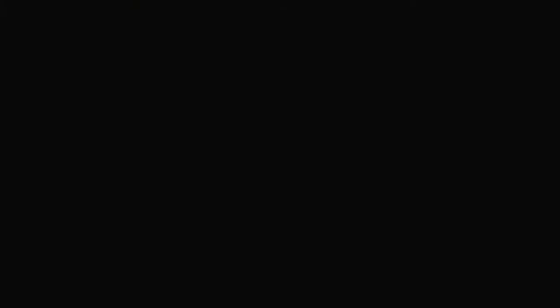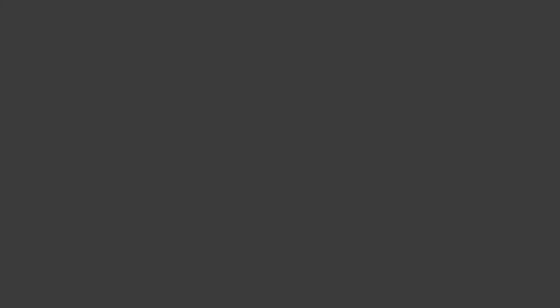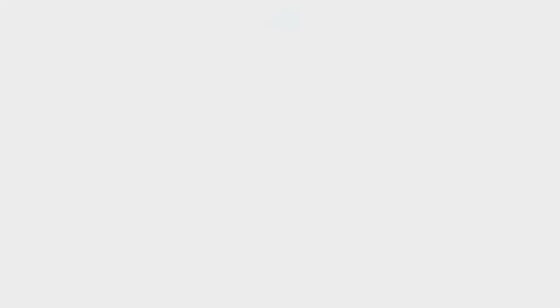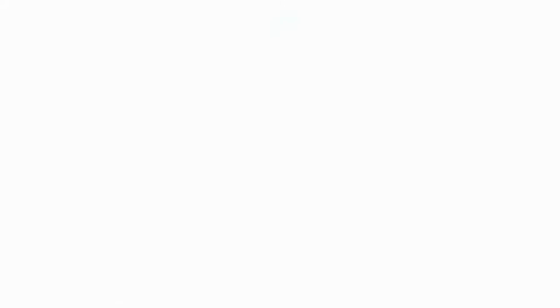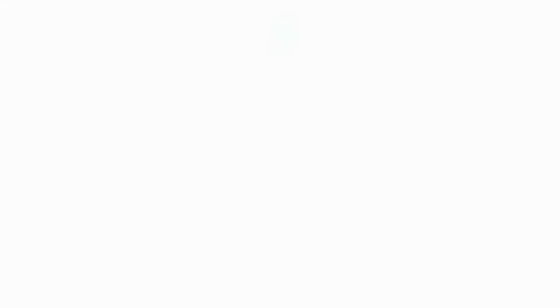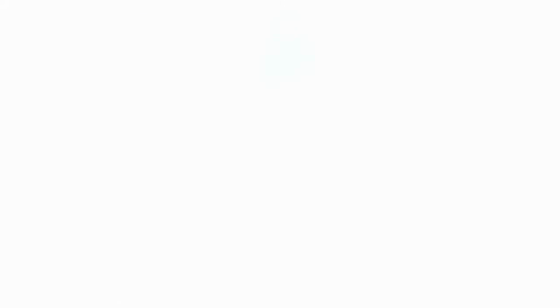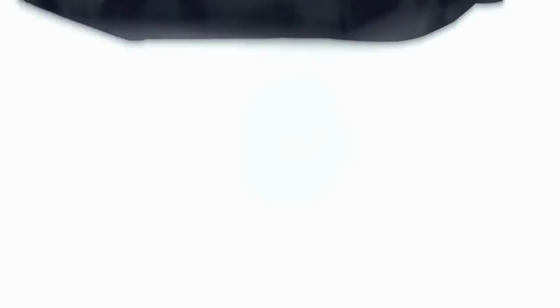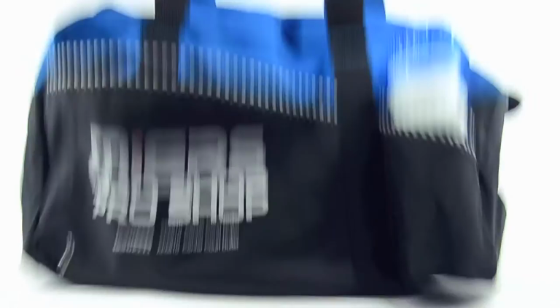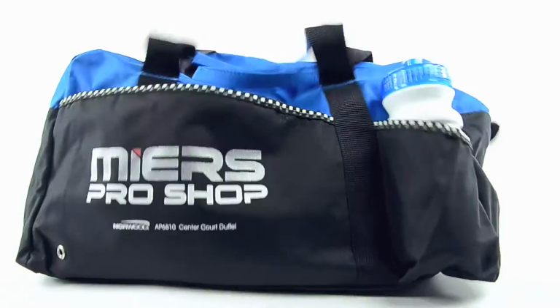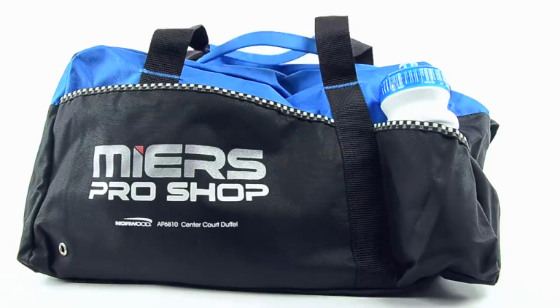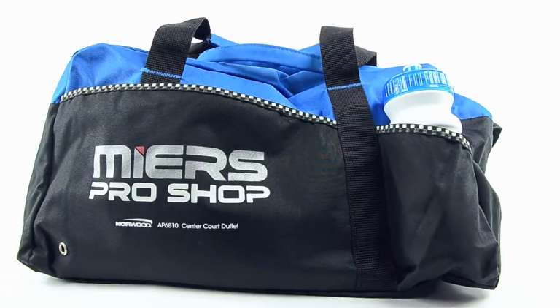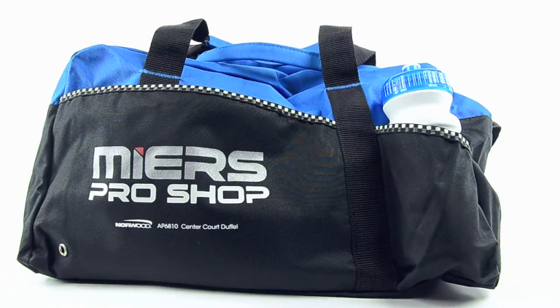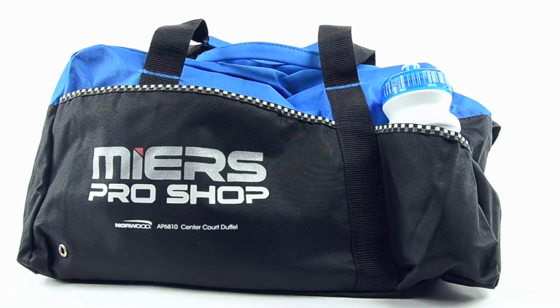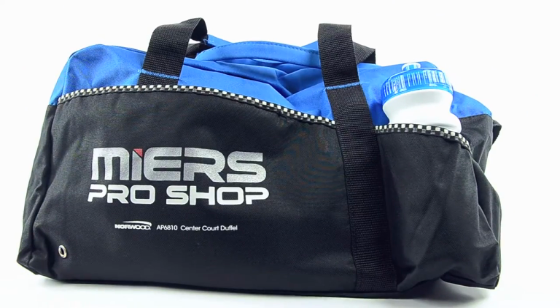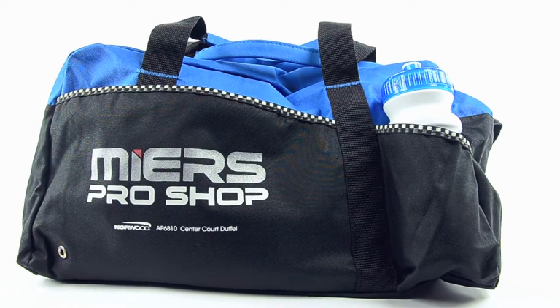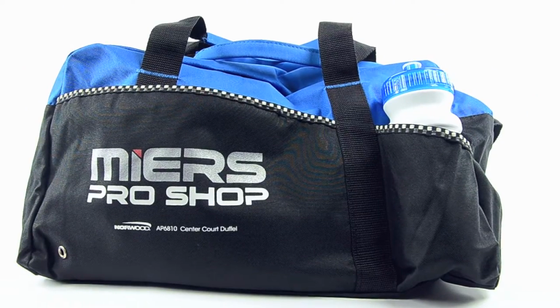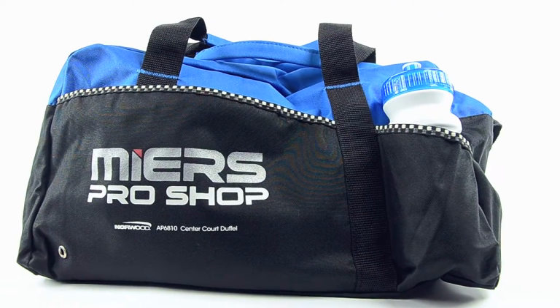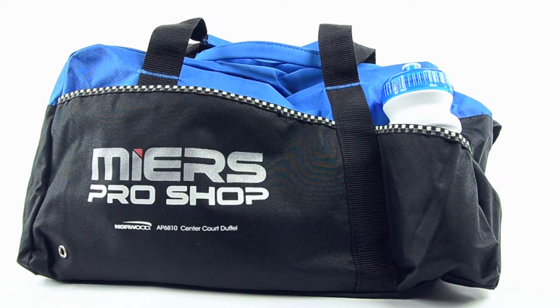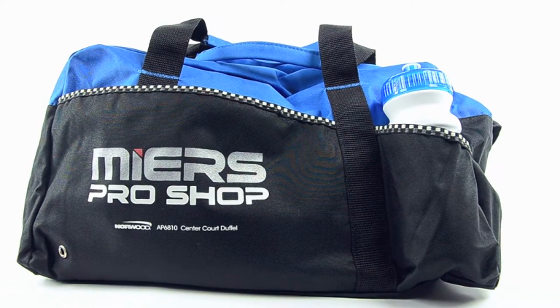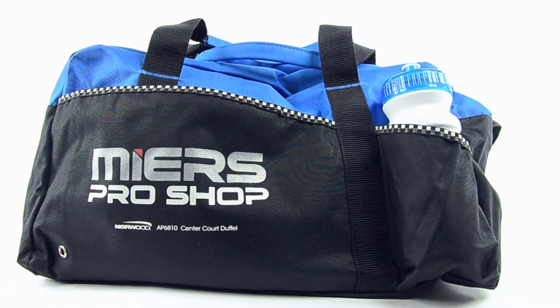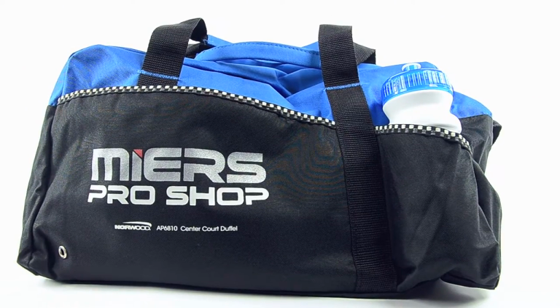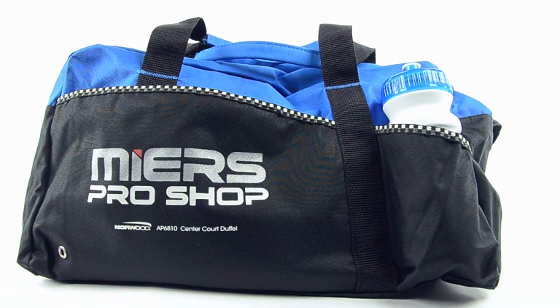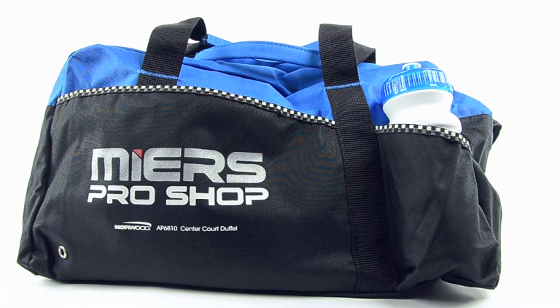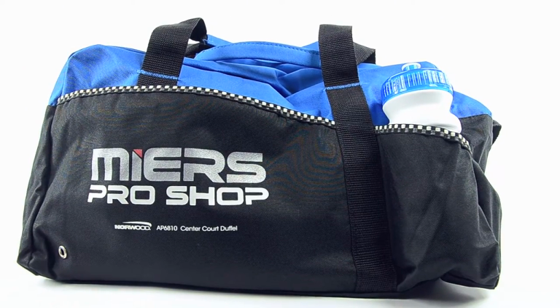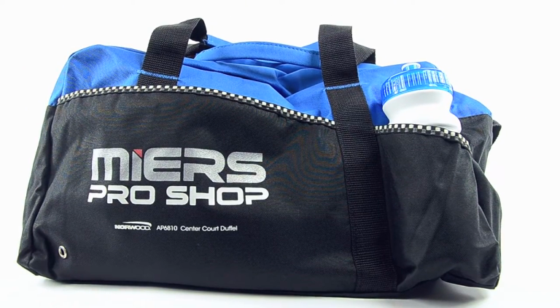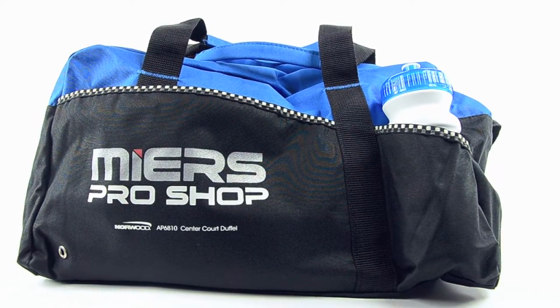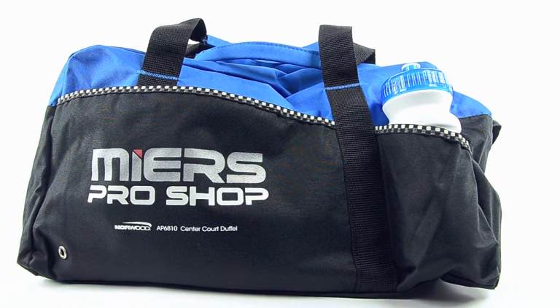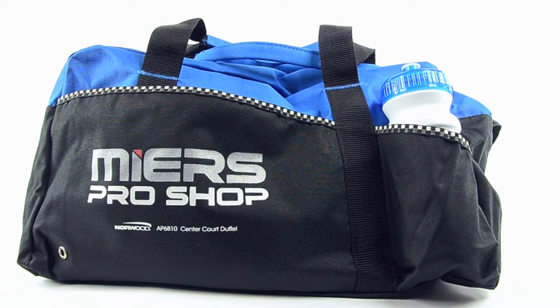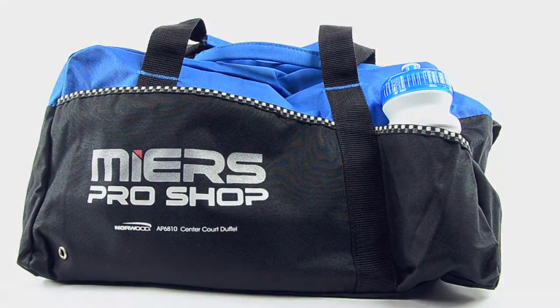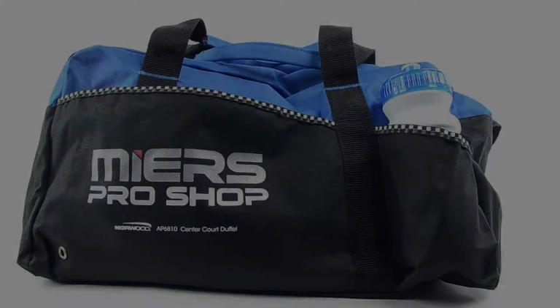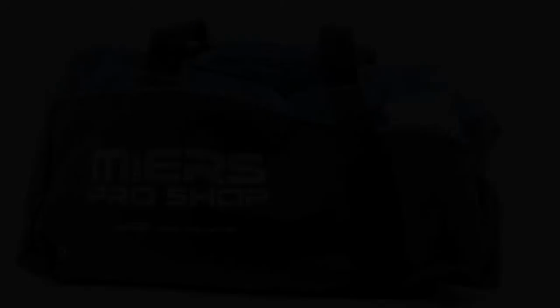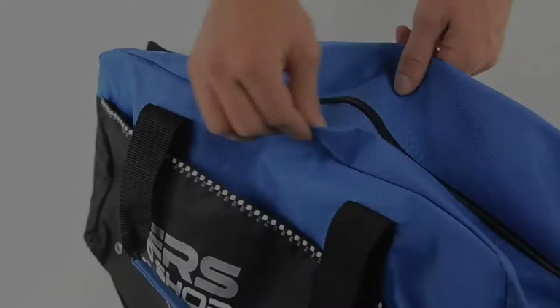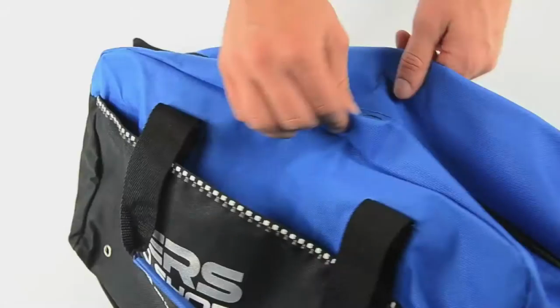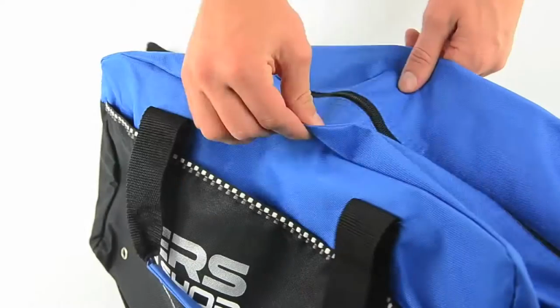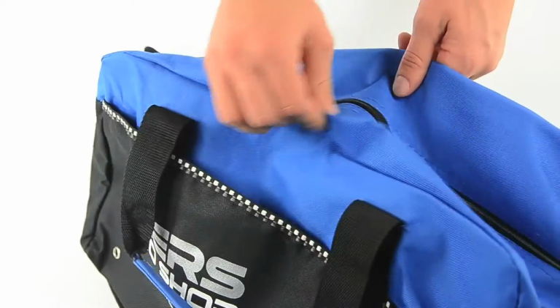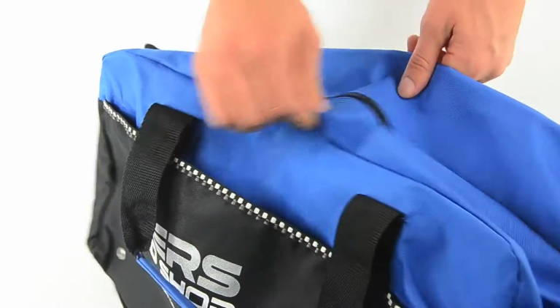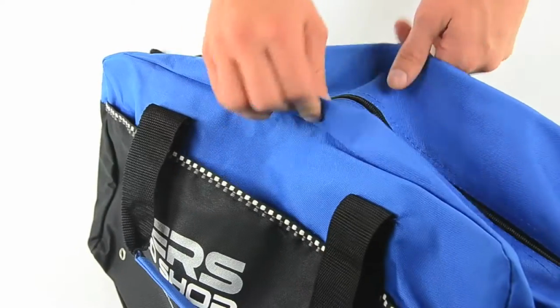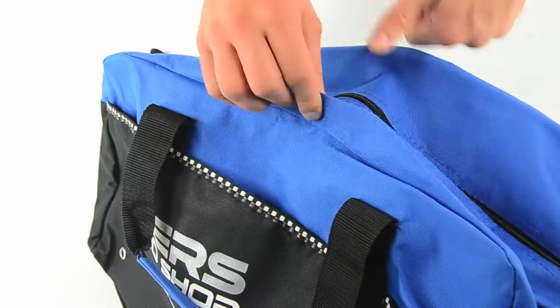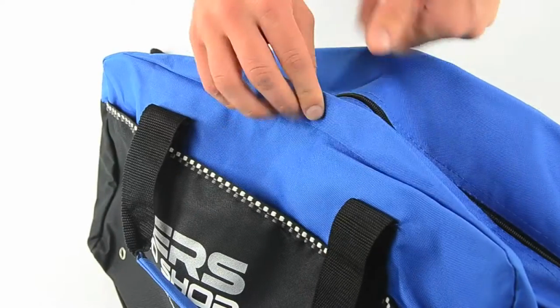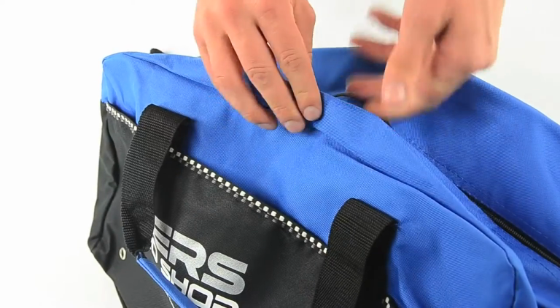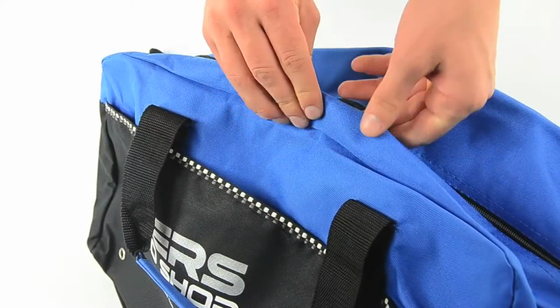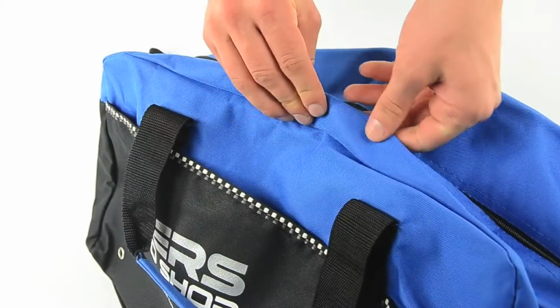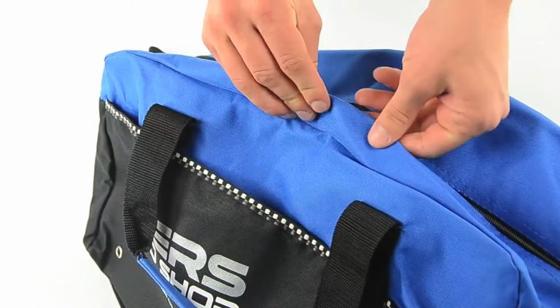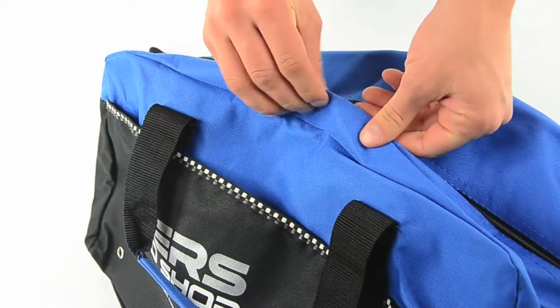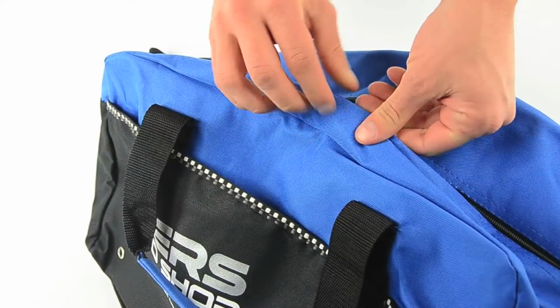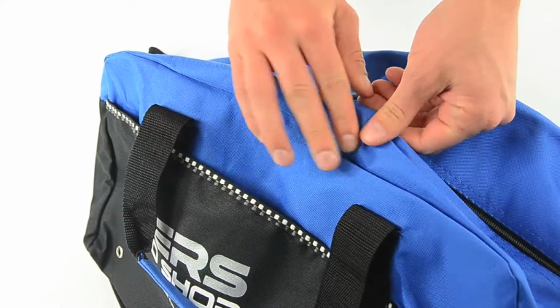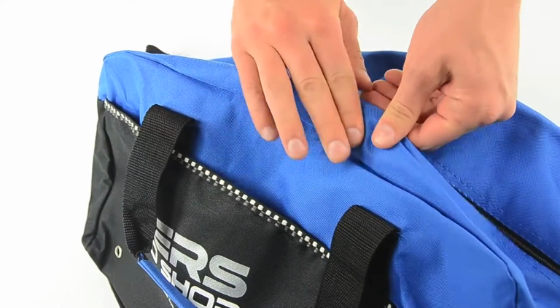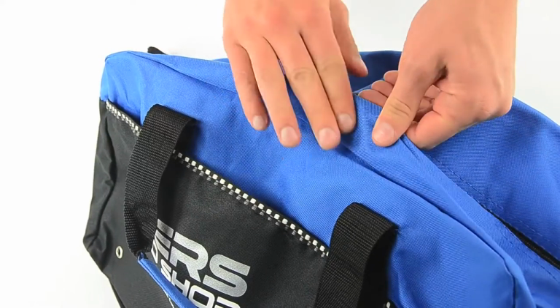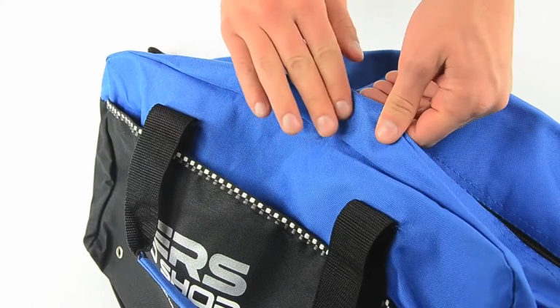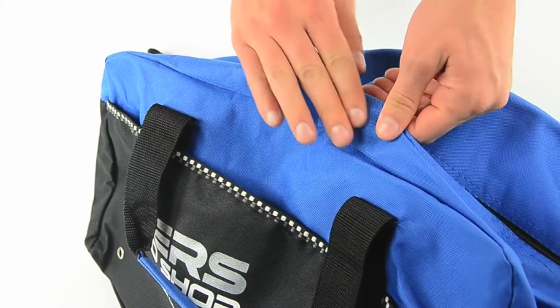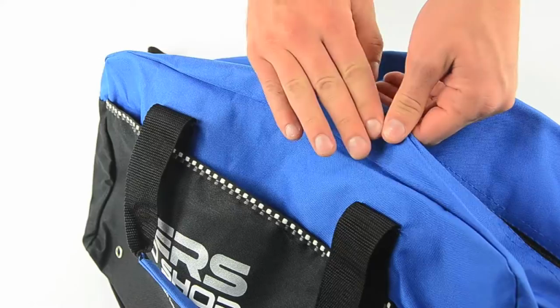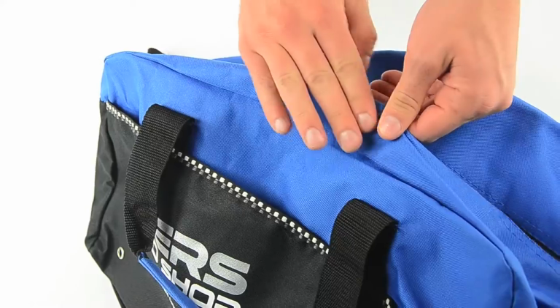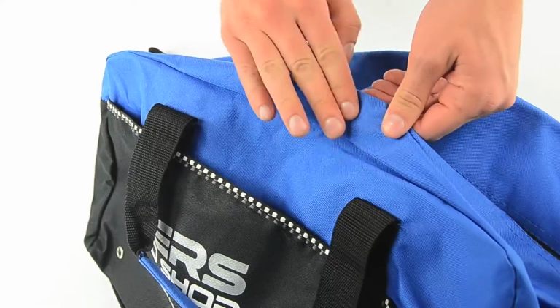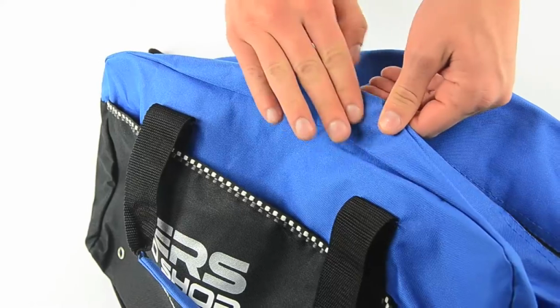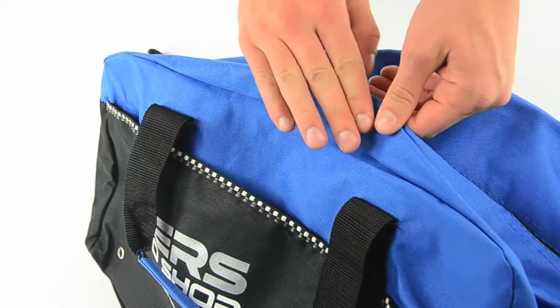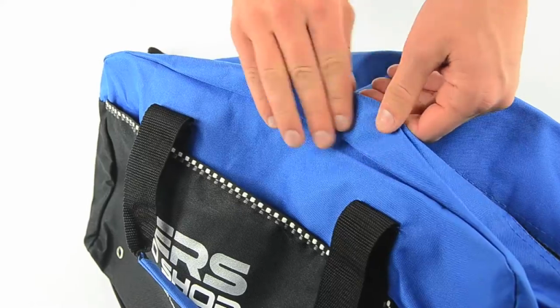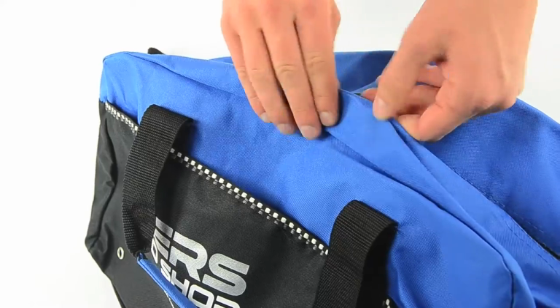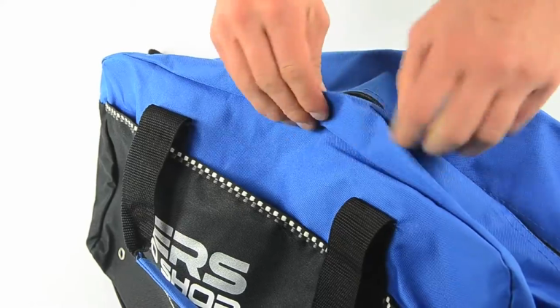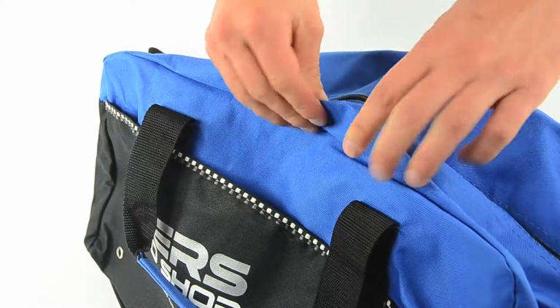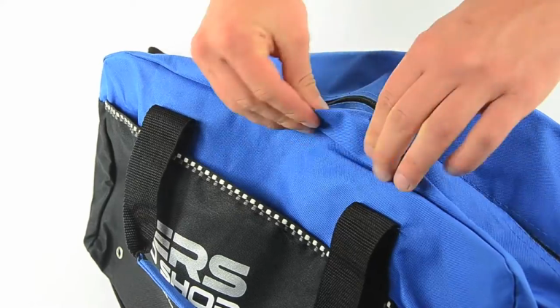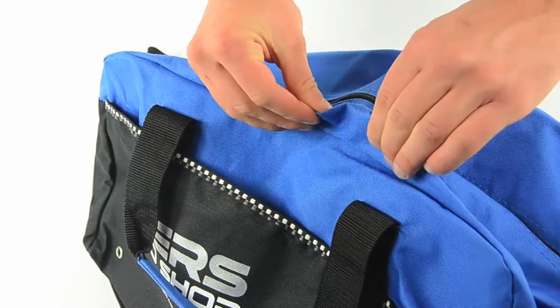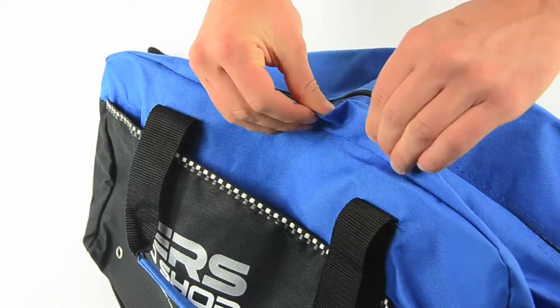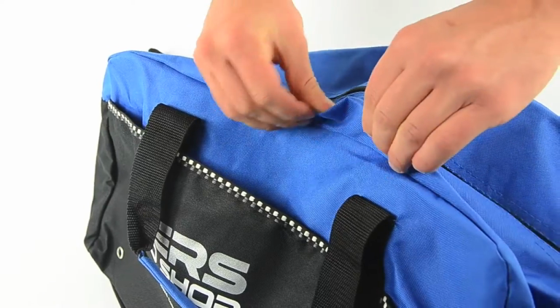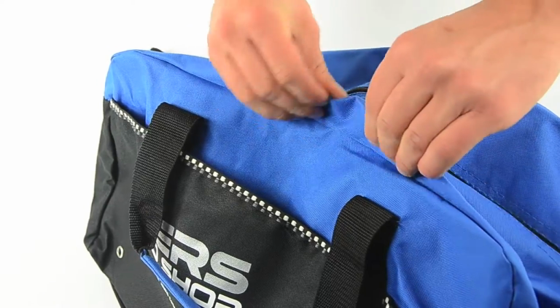This promotional duffle is tough too, made from poly canvas that holds up even after years of wear and tear.